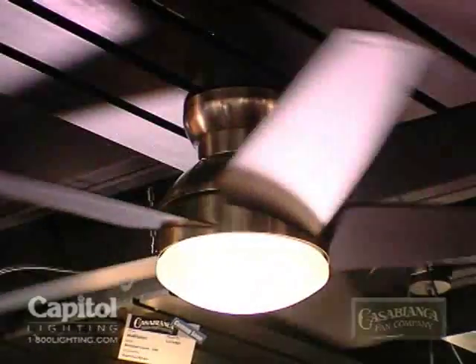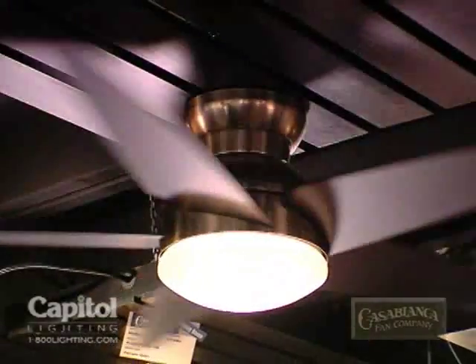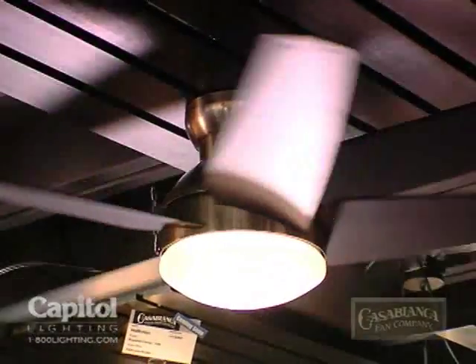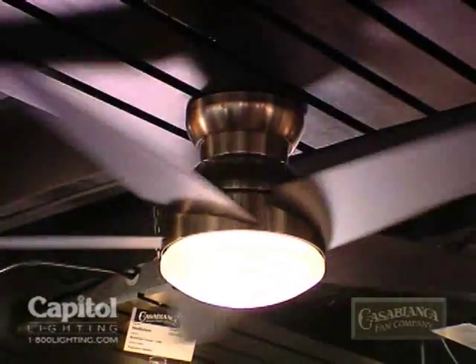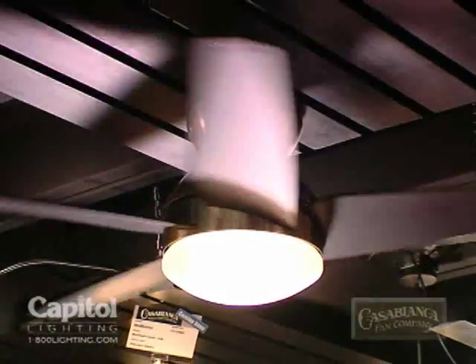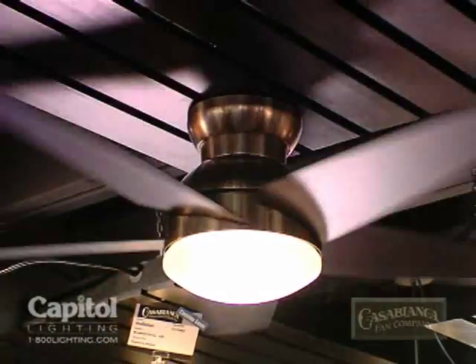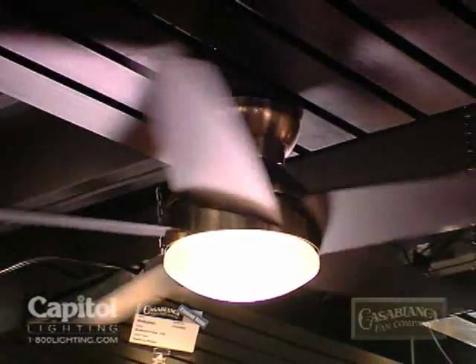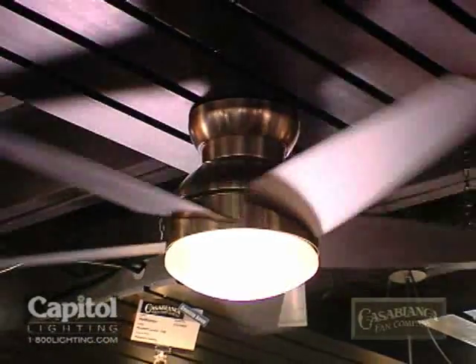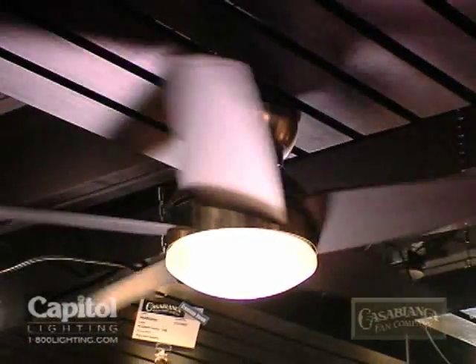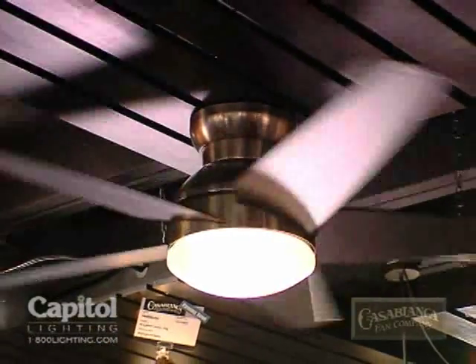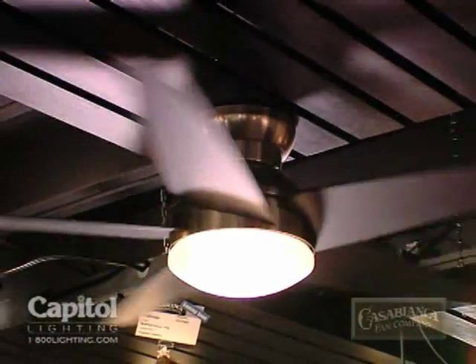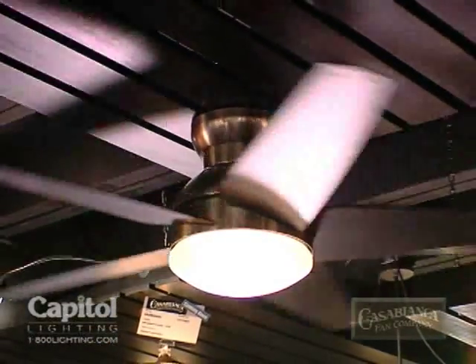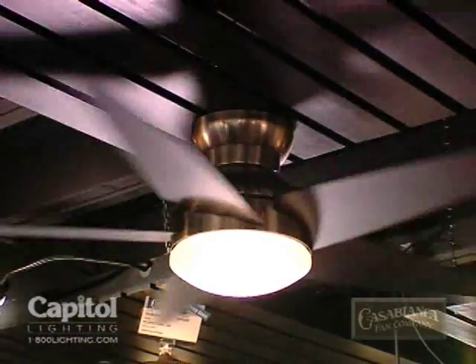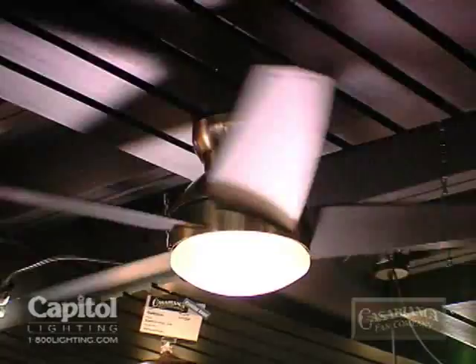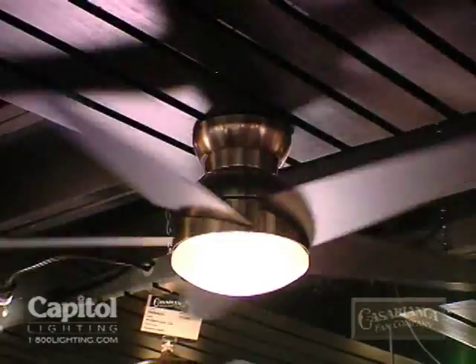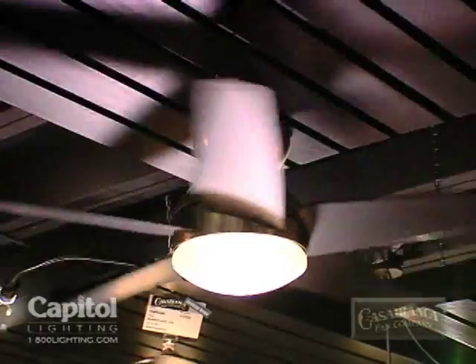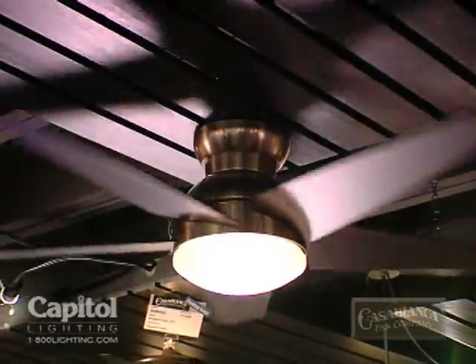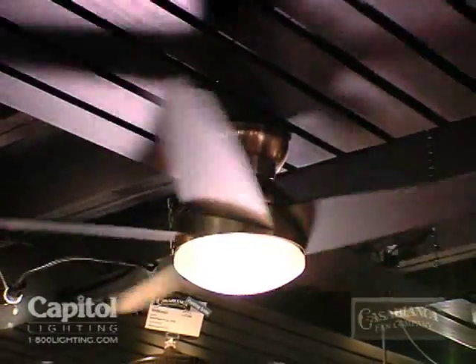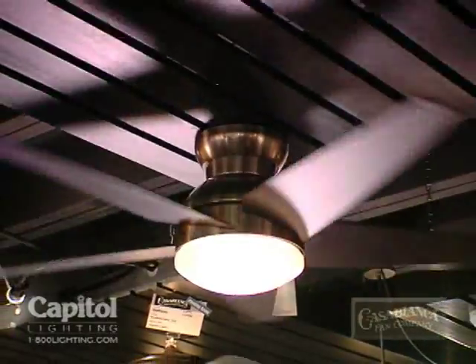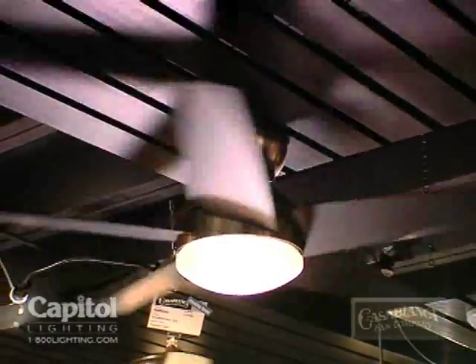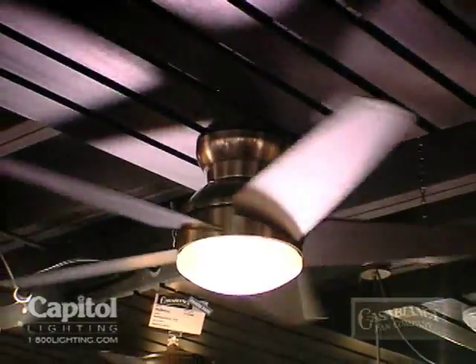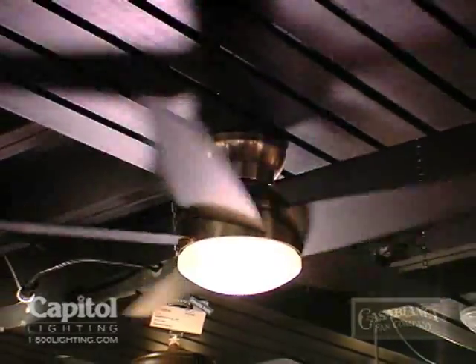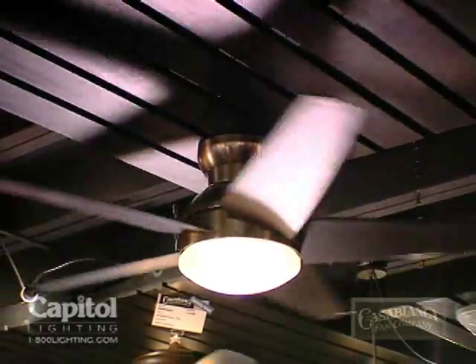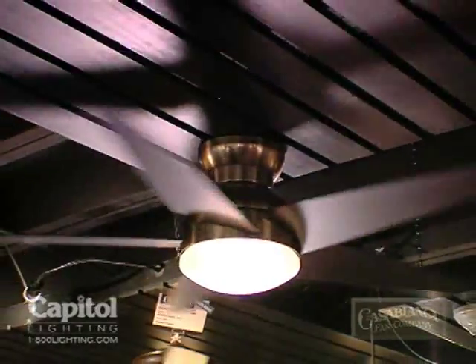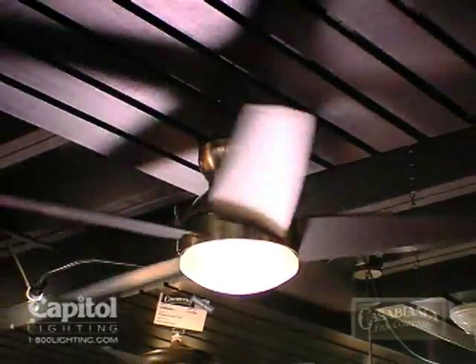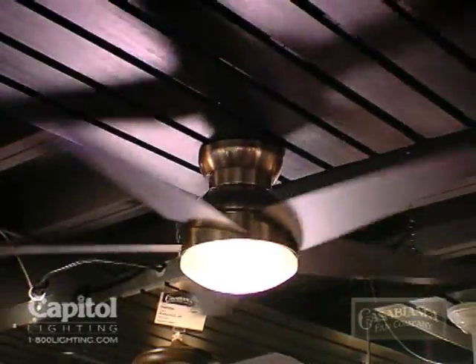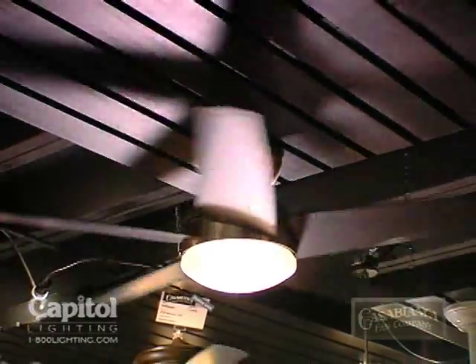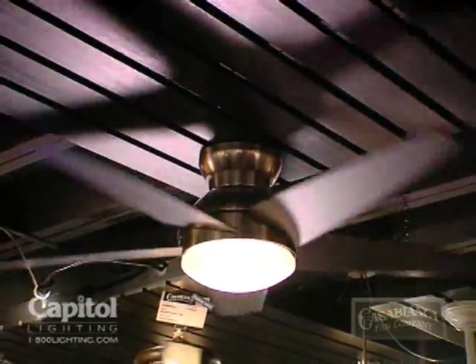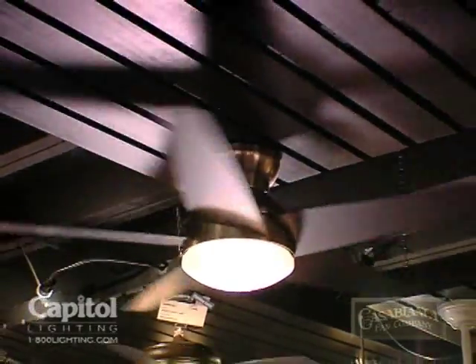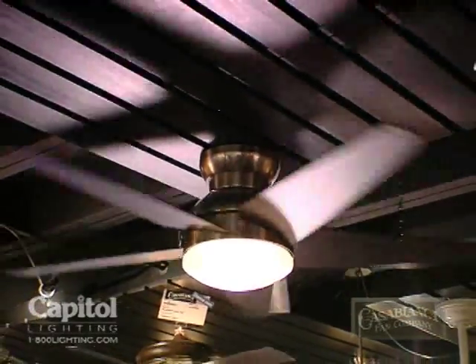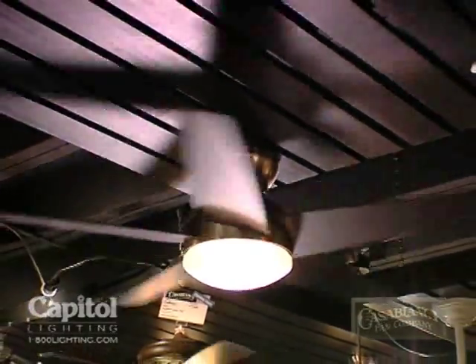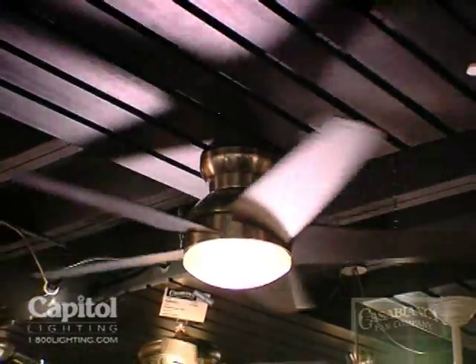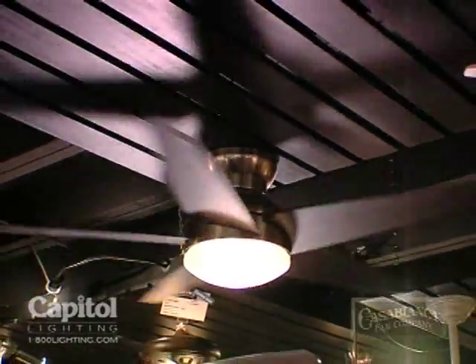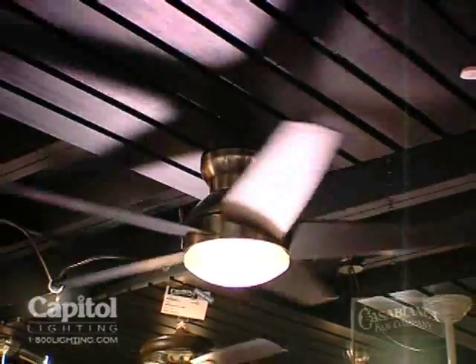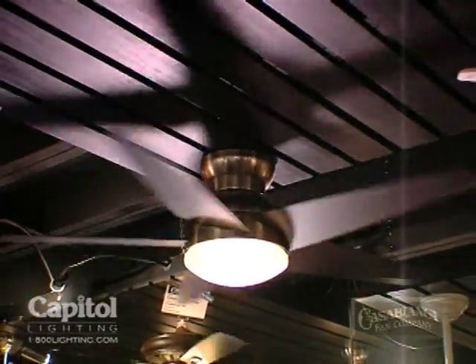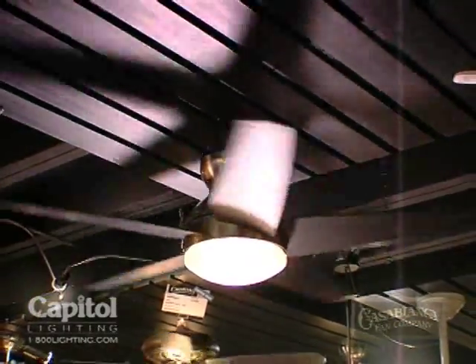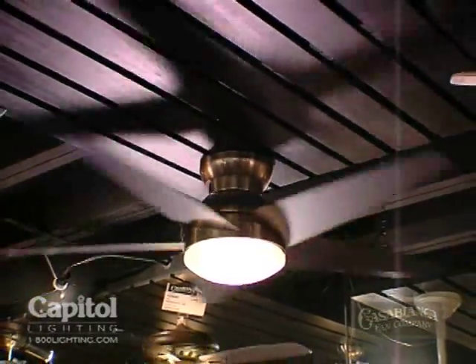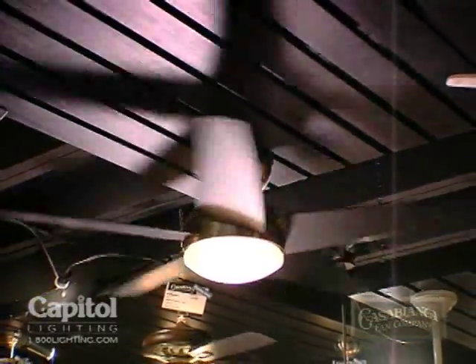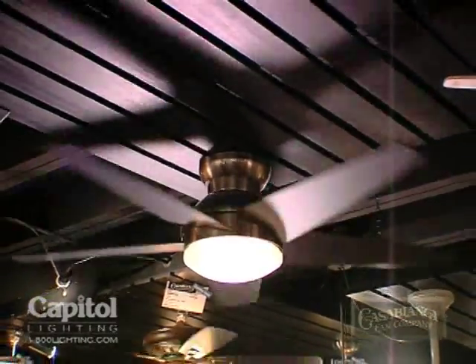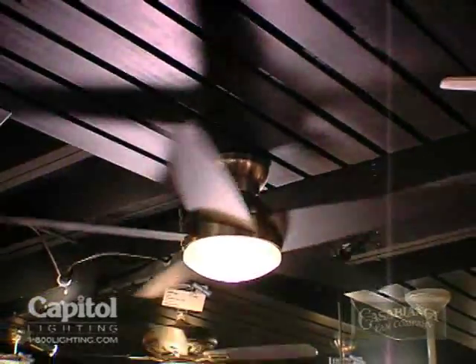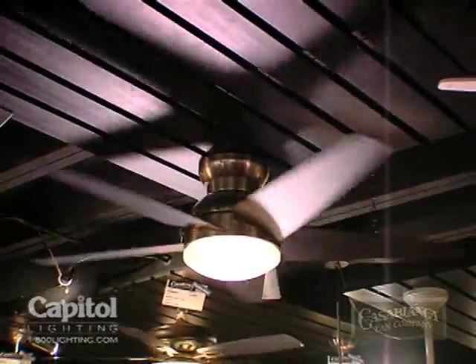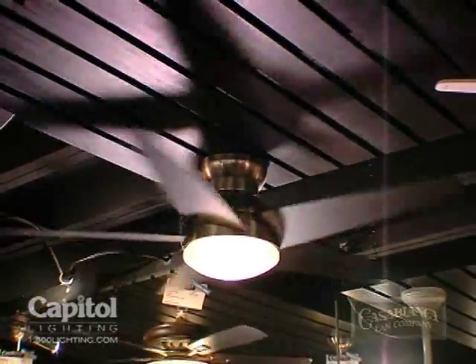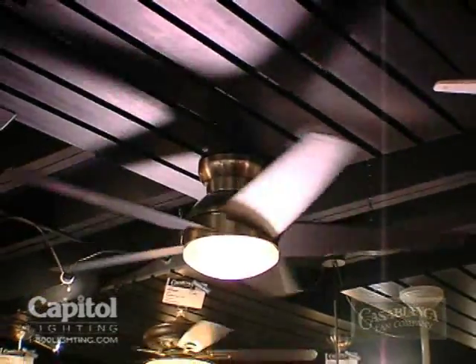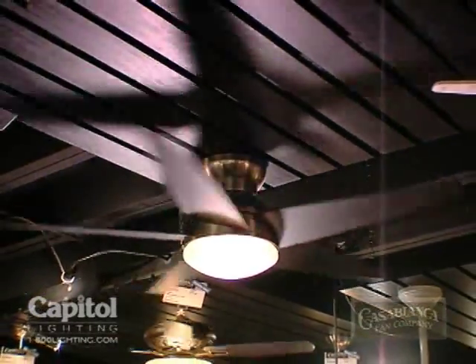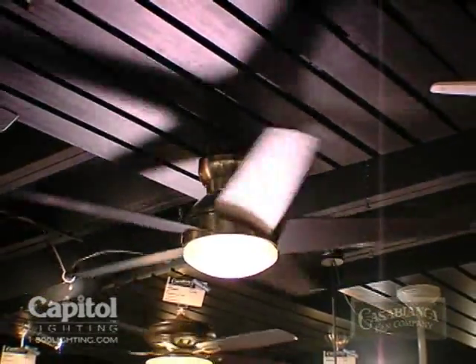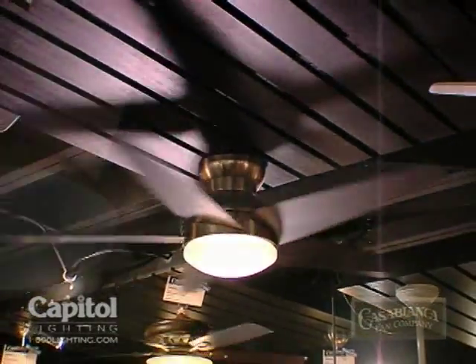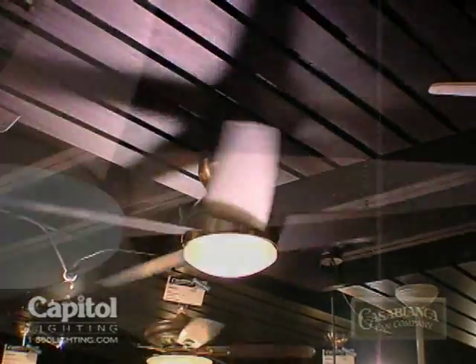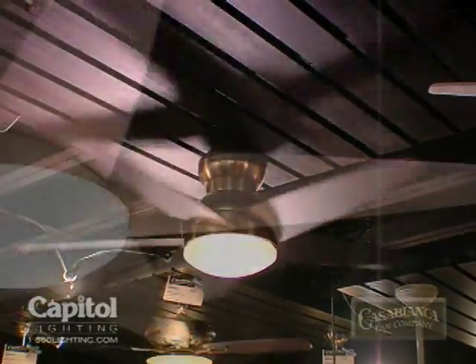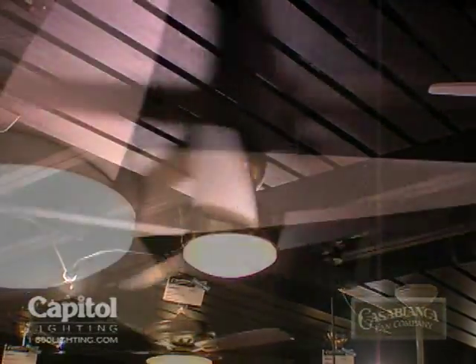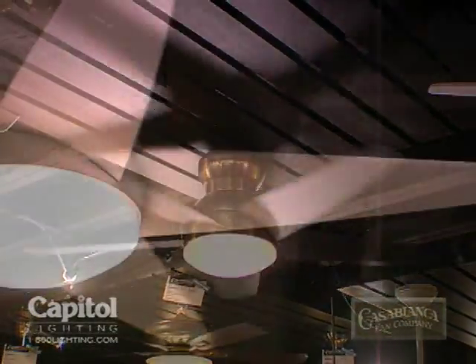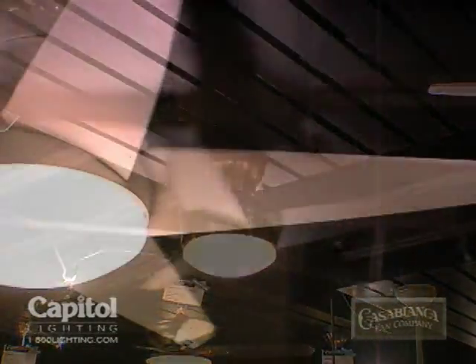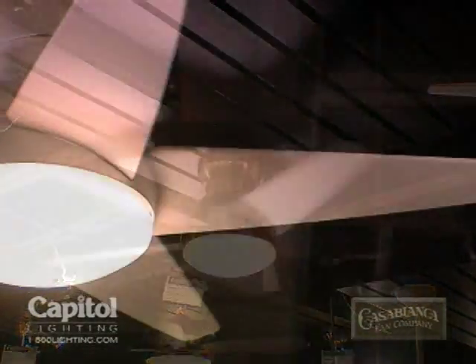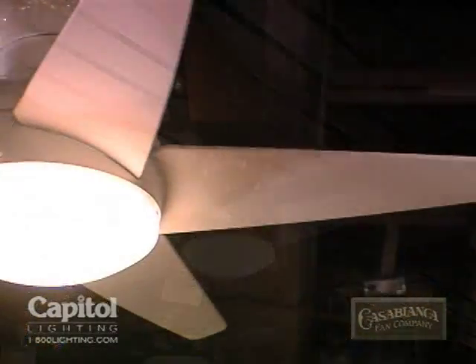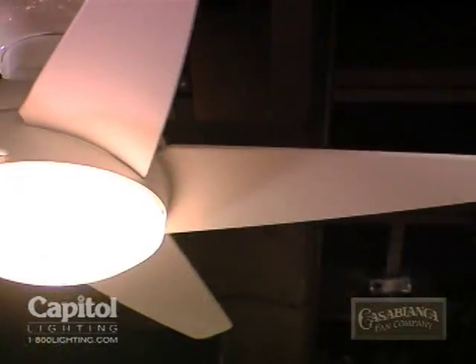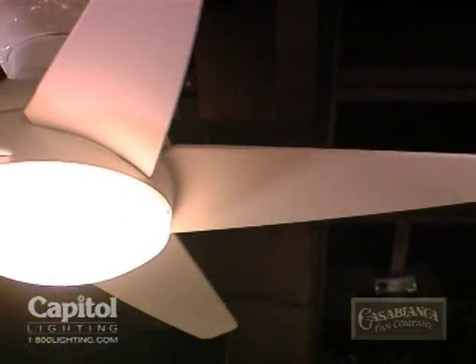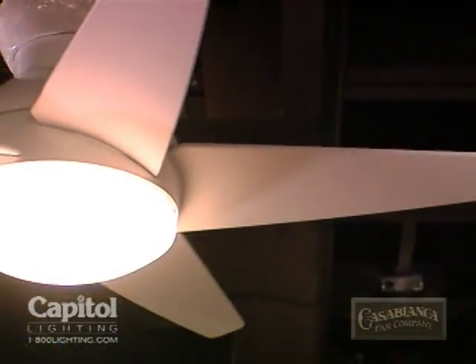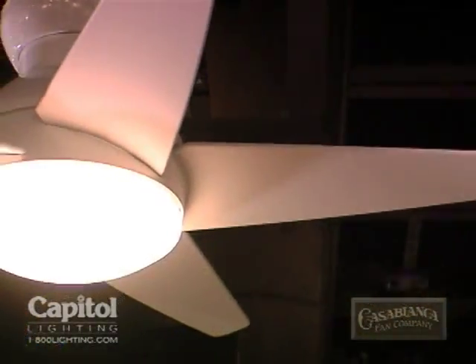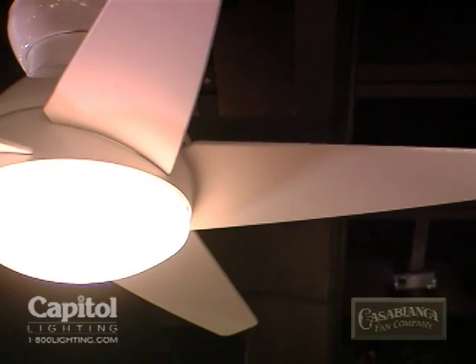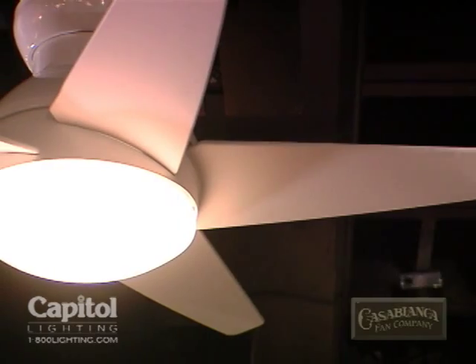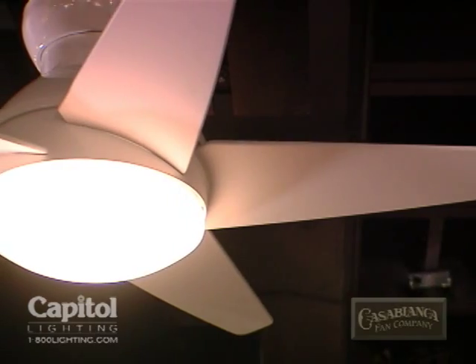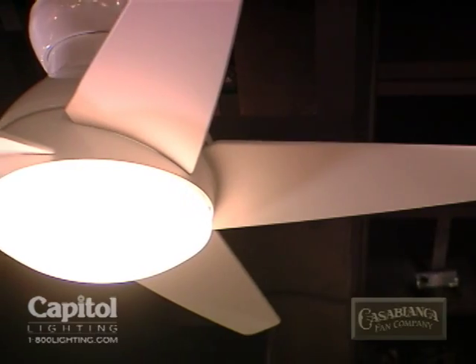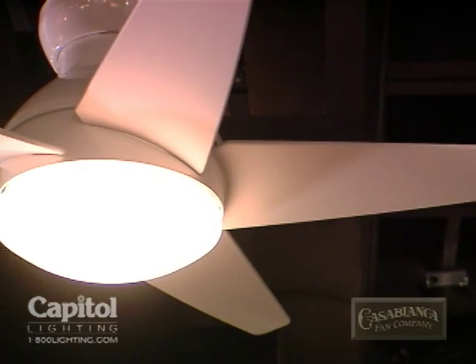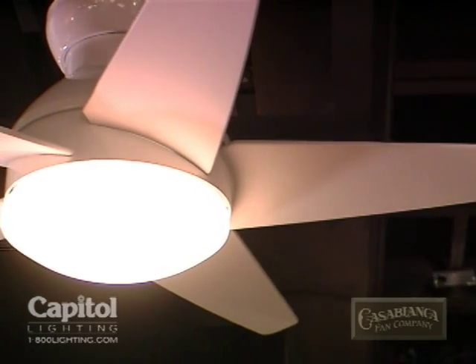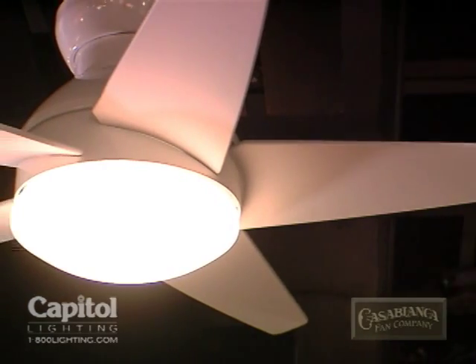Introducing the iZotope. This is a low-profile fan, a transitional fan that could cross over into contemporary applications.